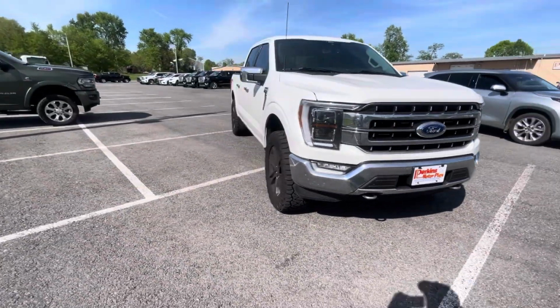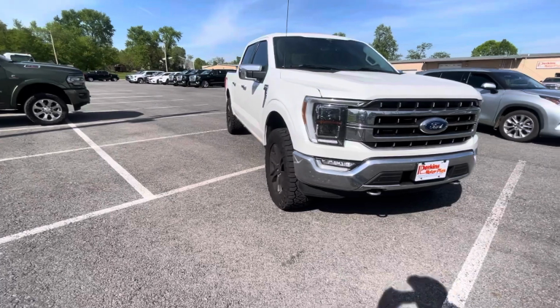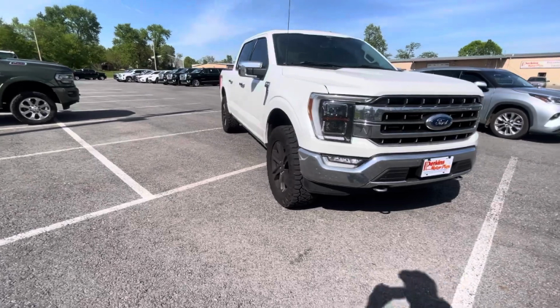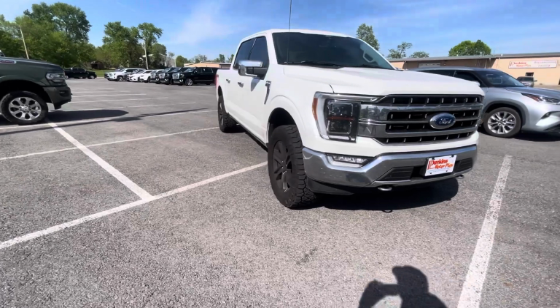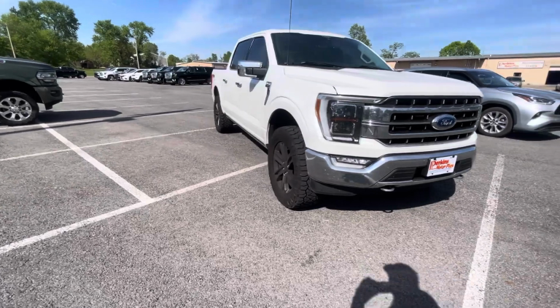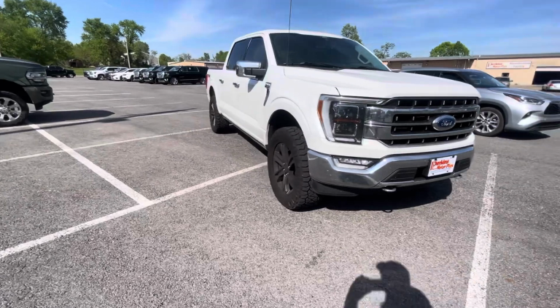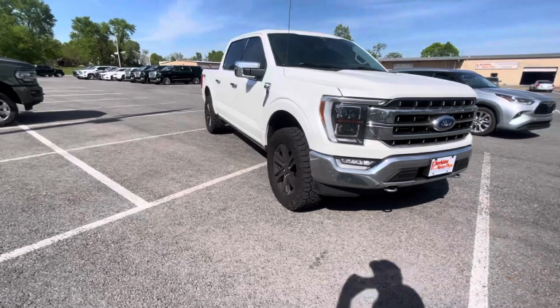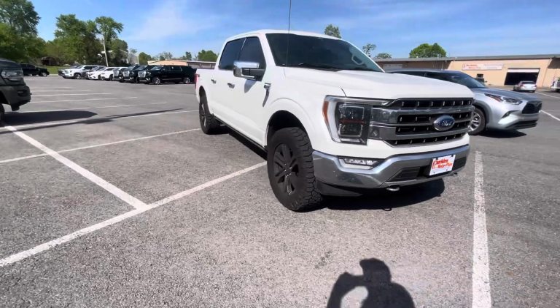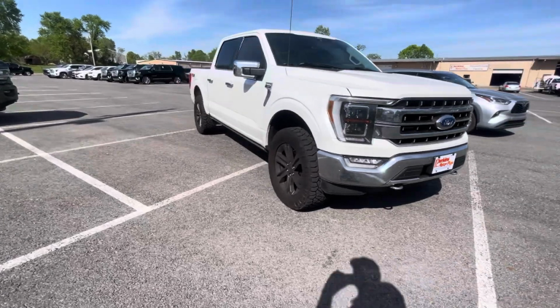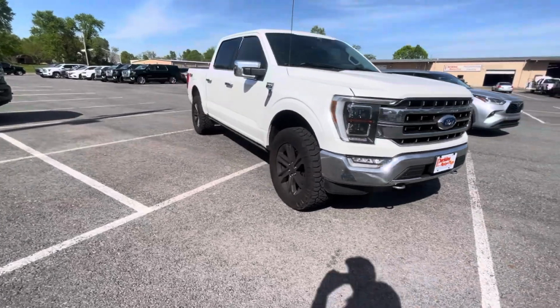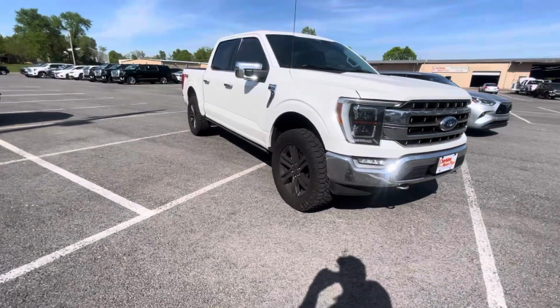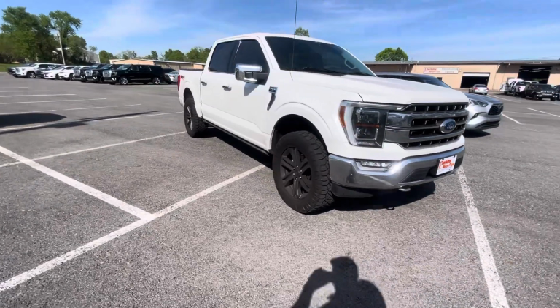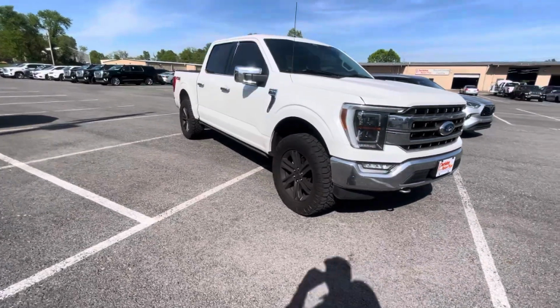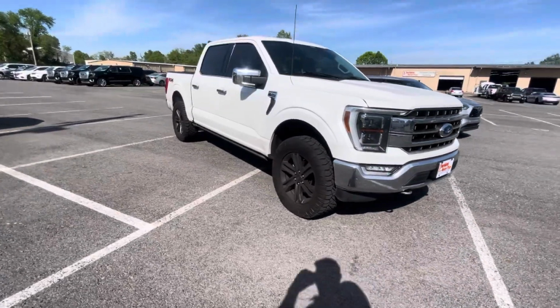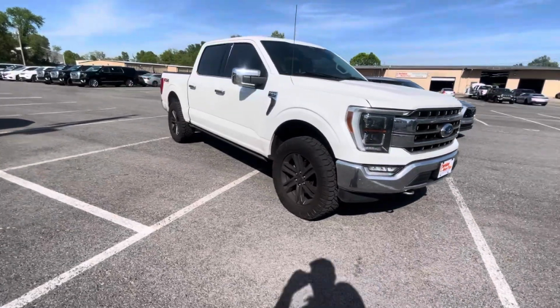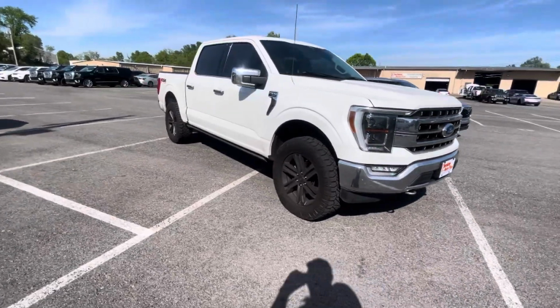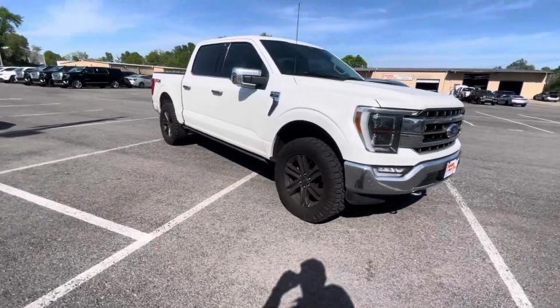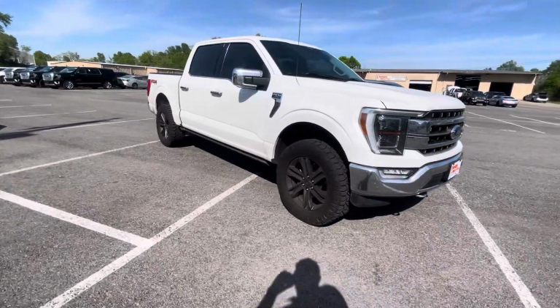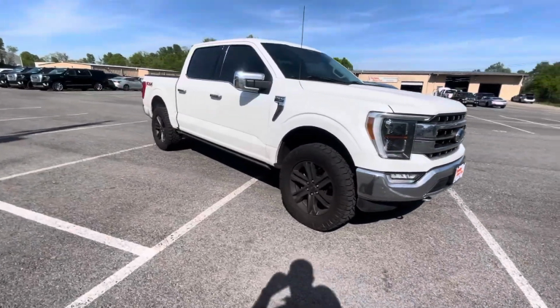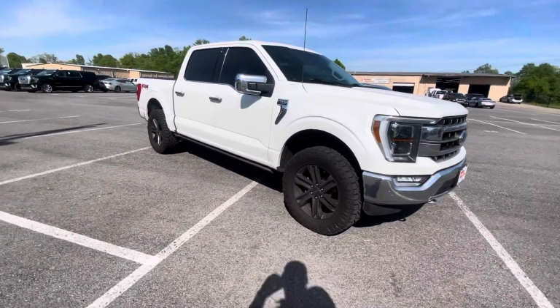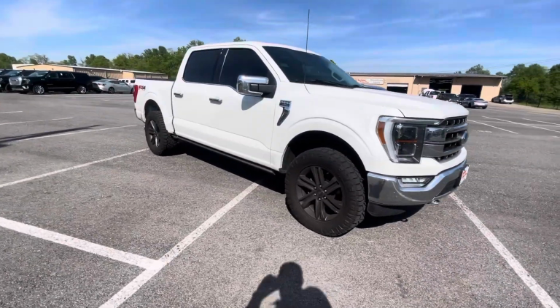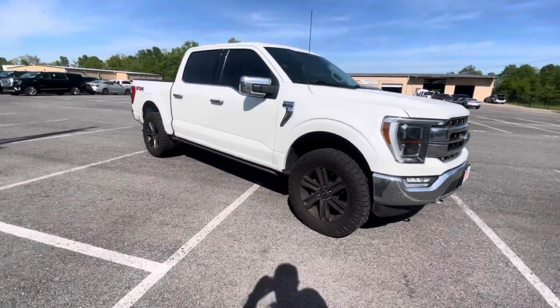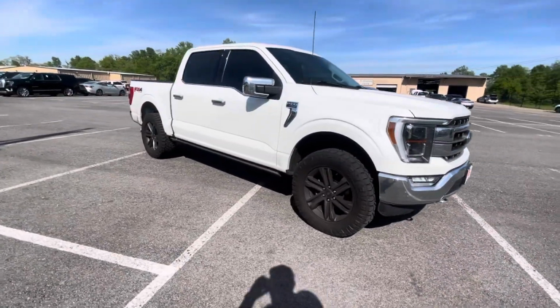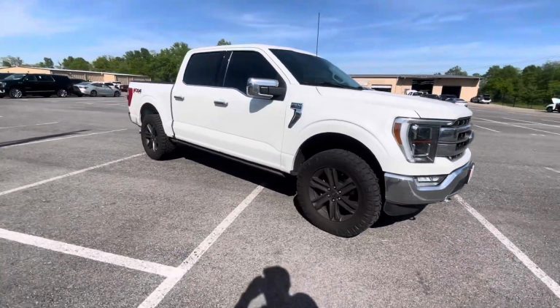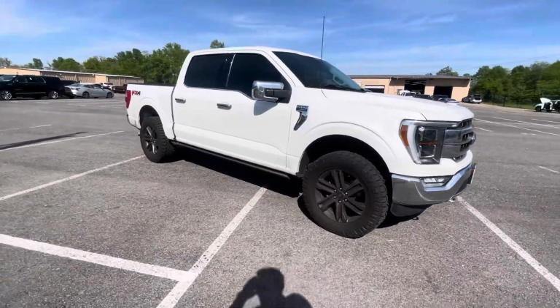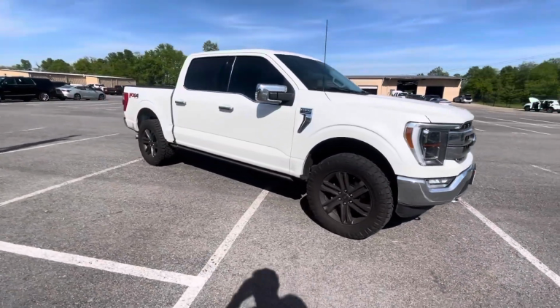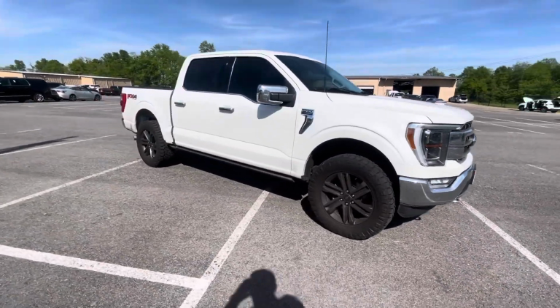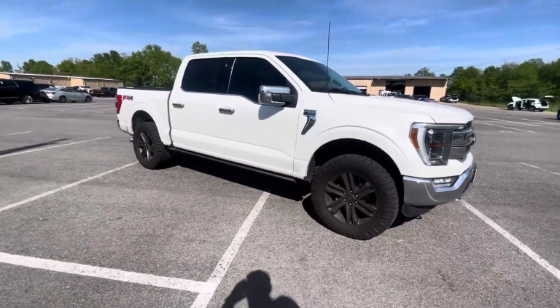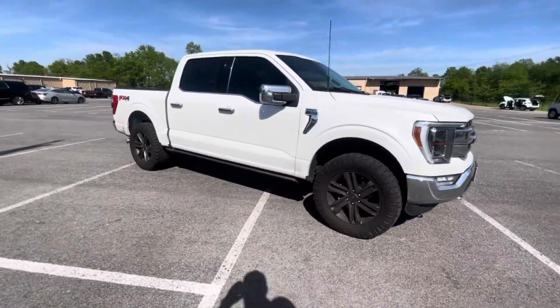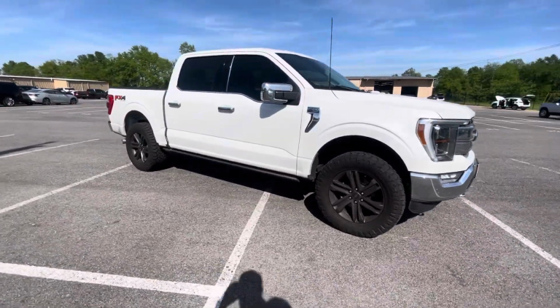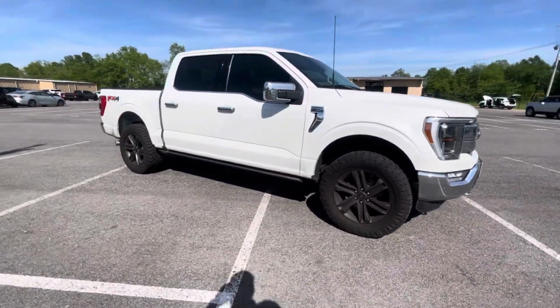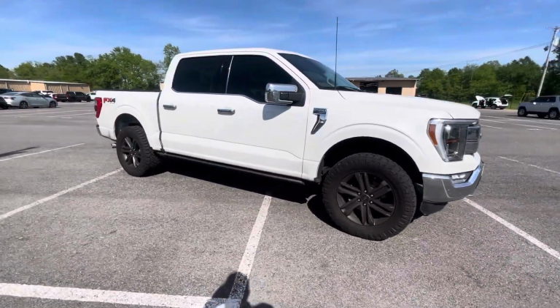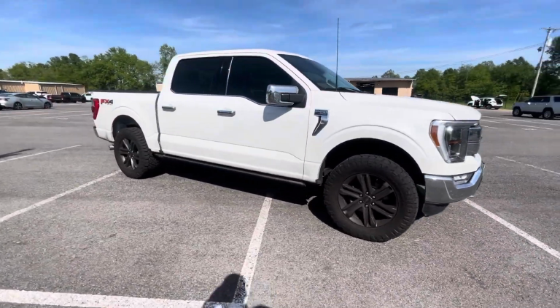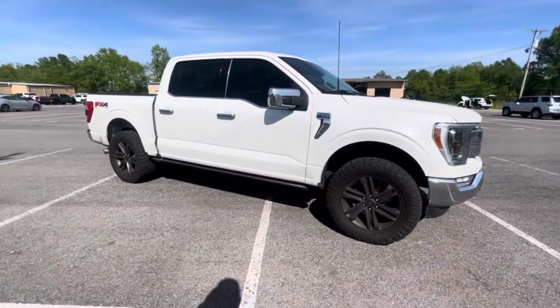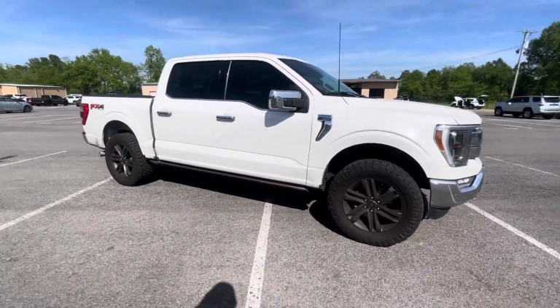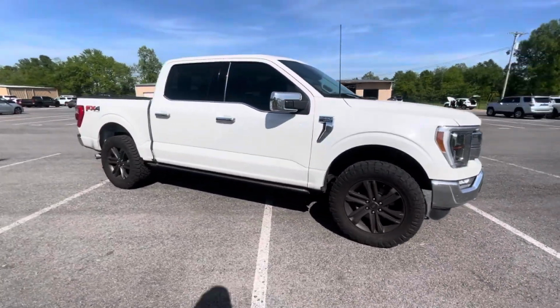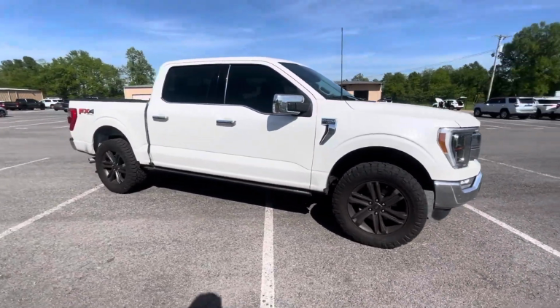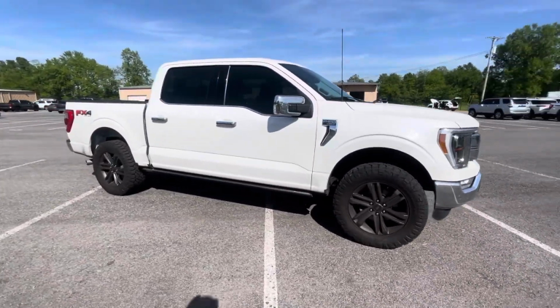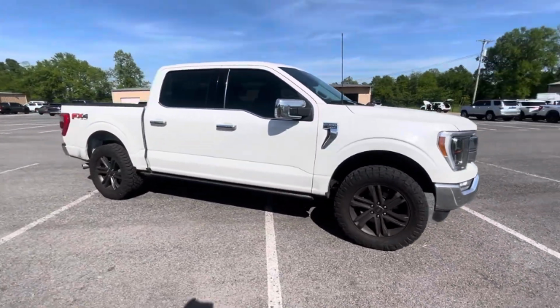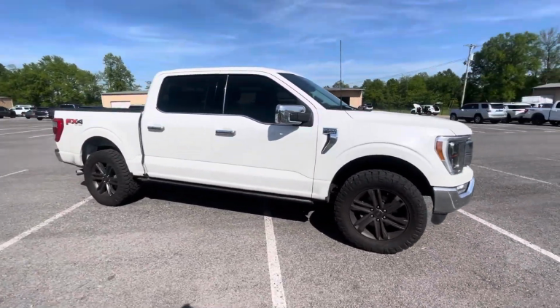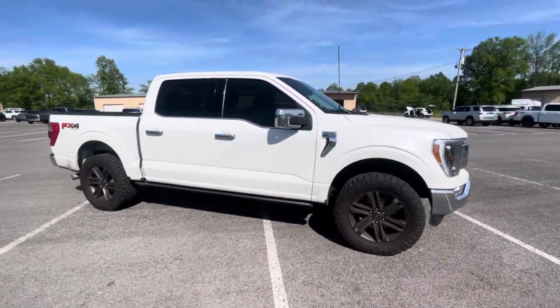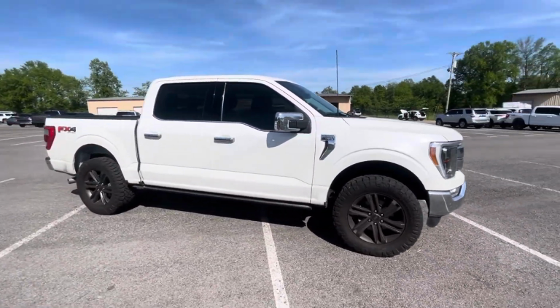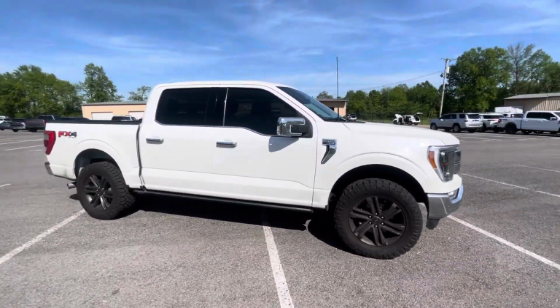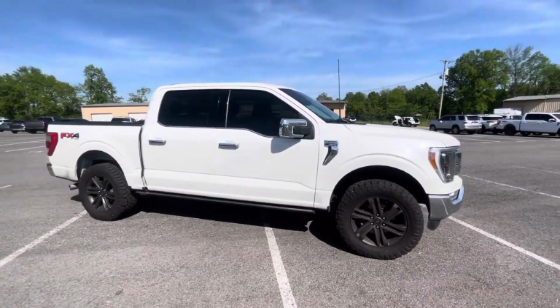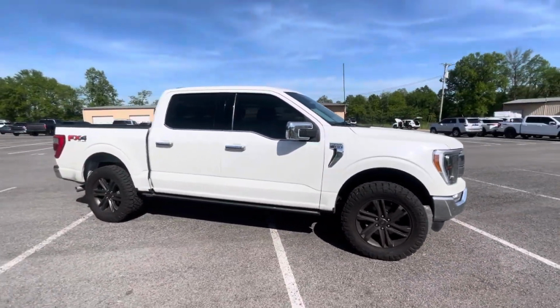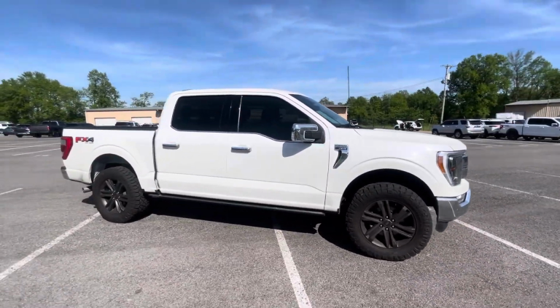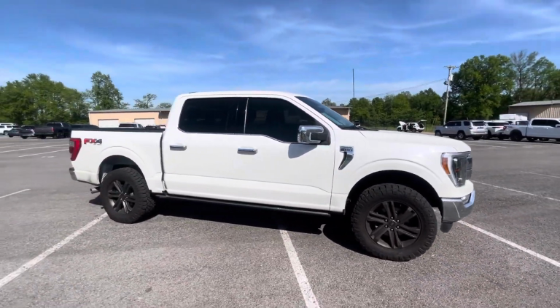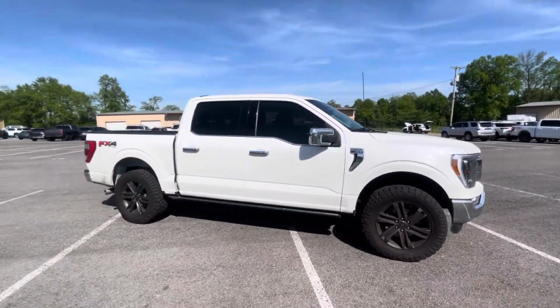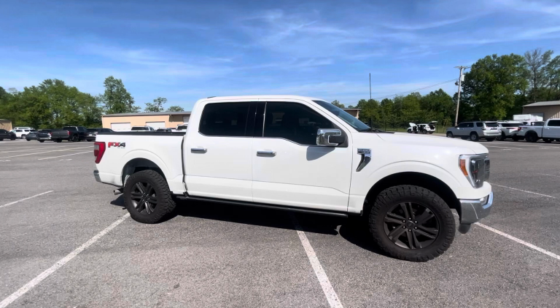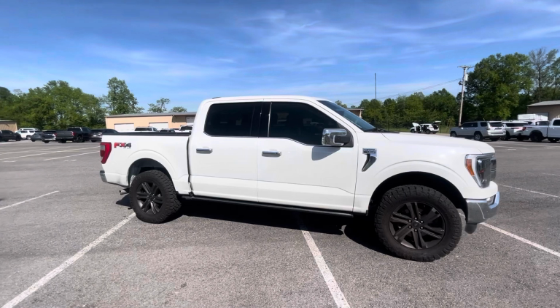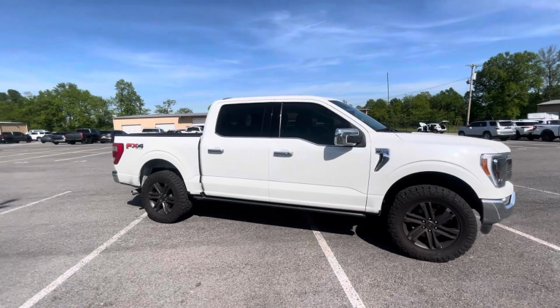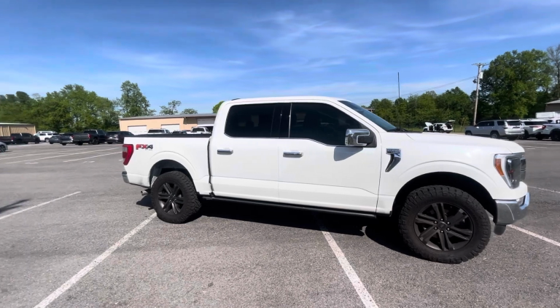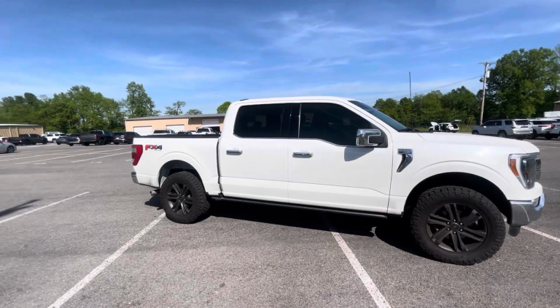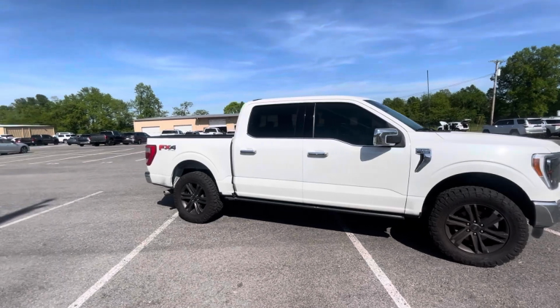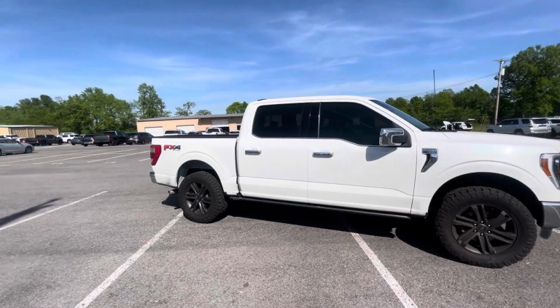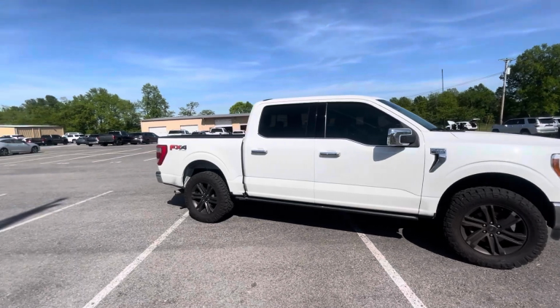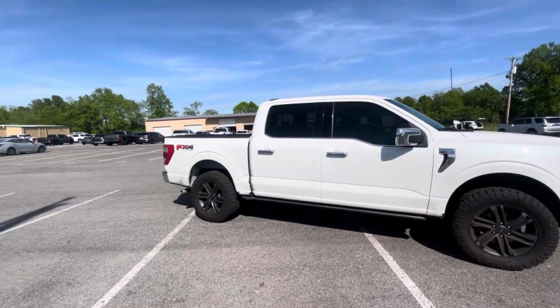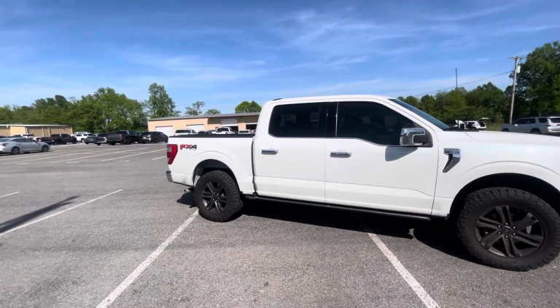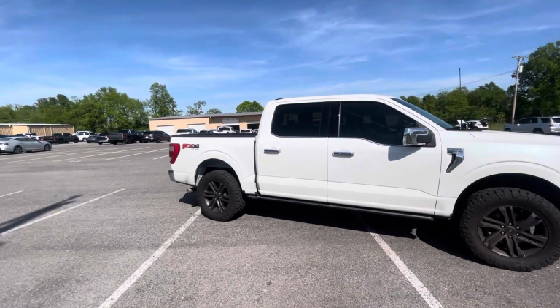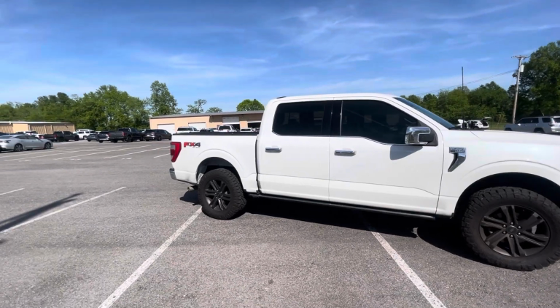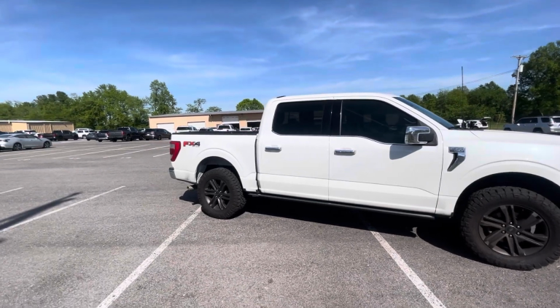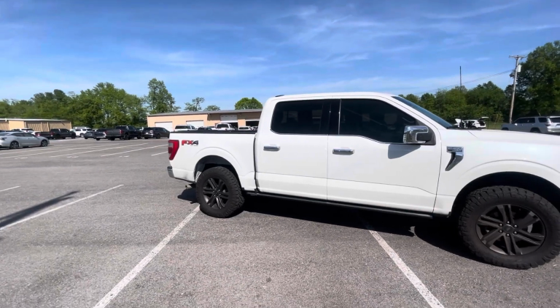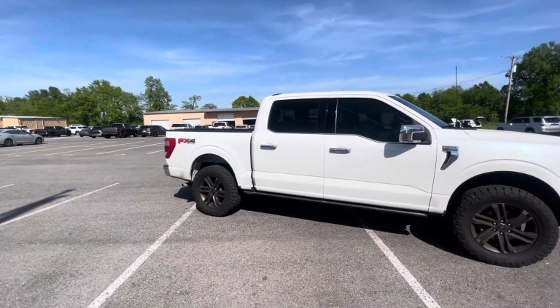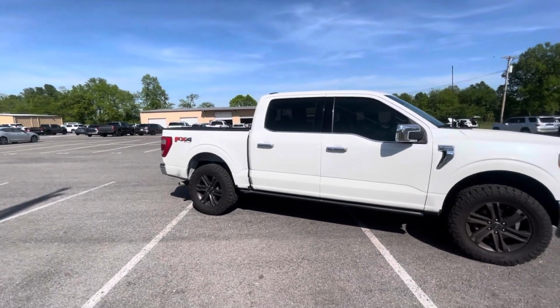Really, really sharp. Black wheels, new tires, tinted windows — FX4 Lariat.